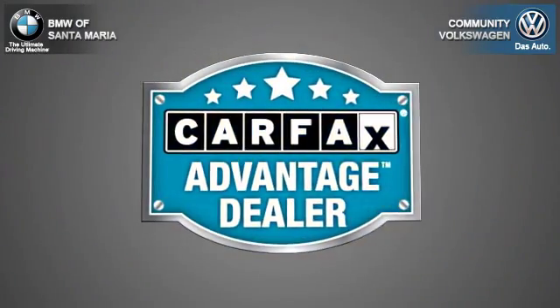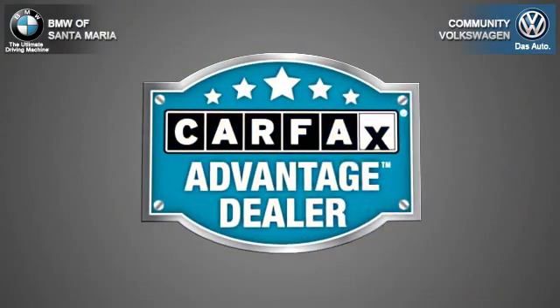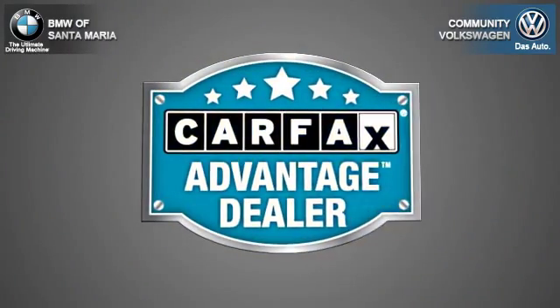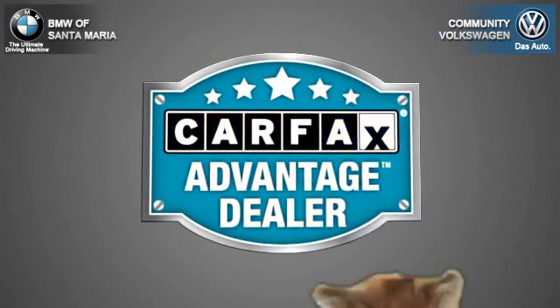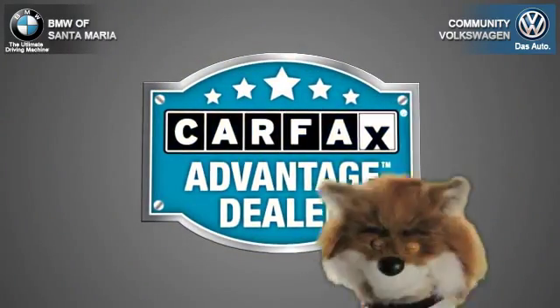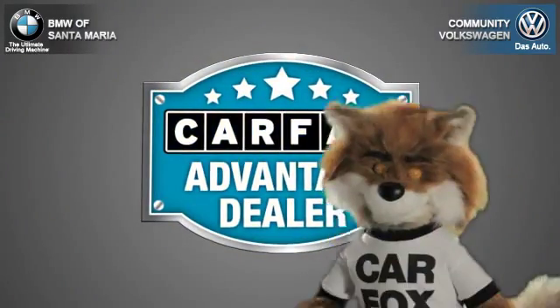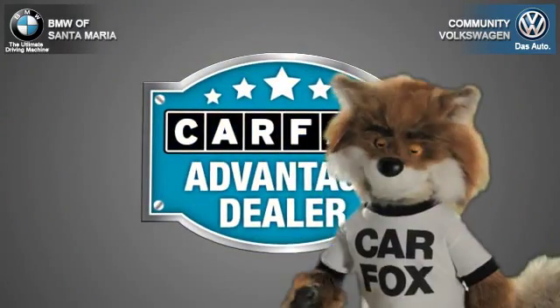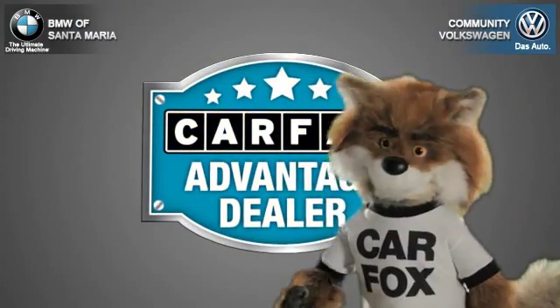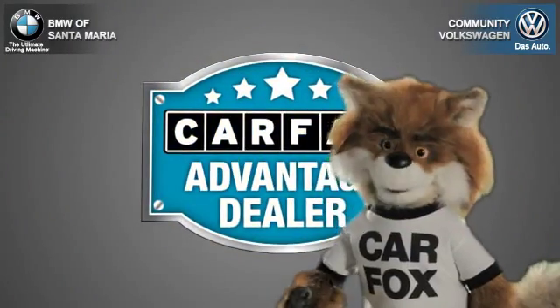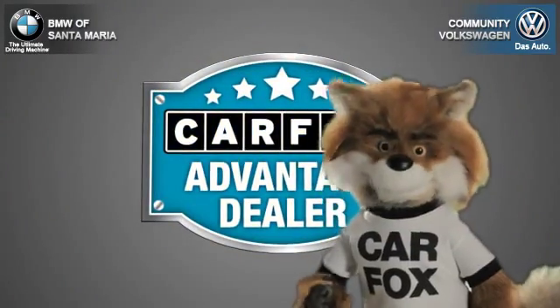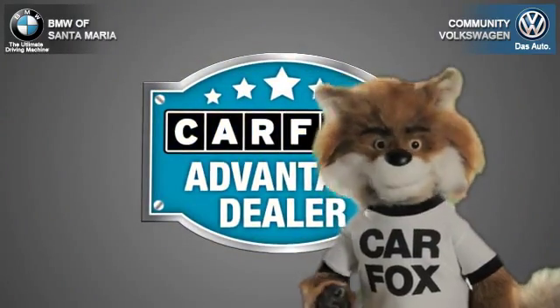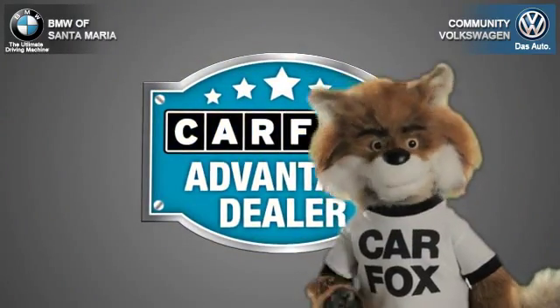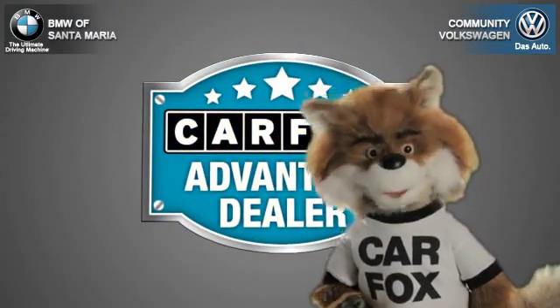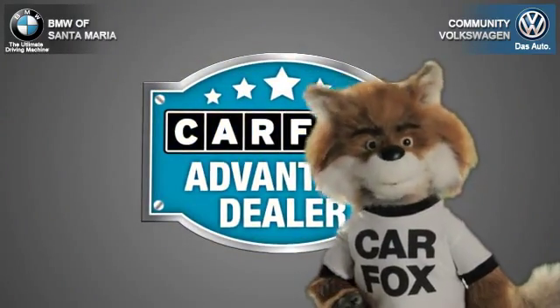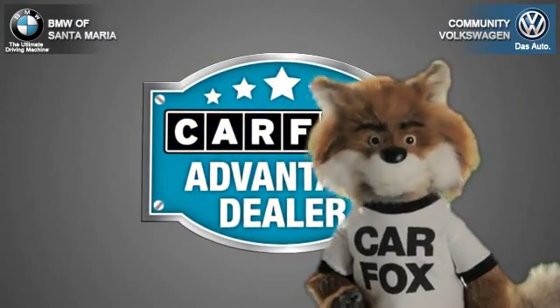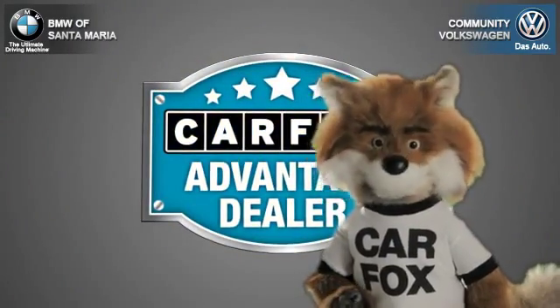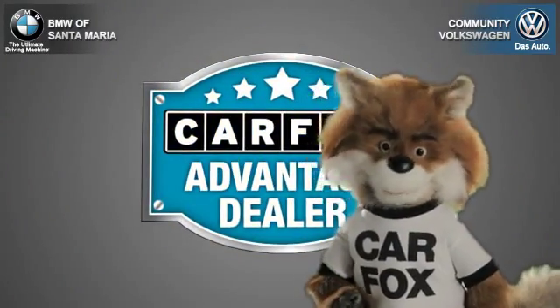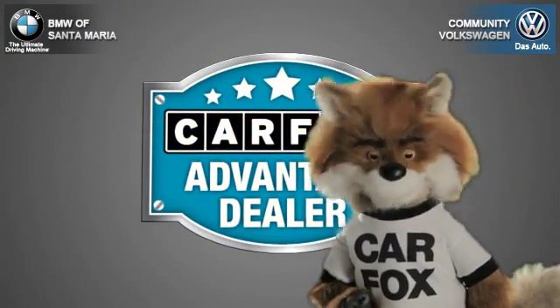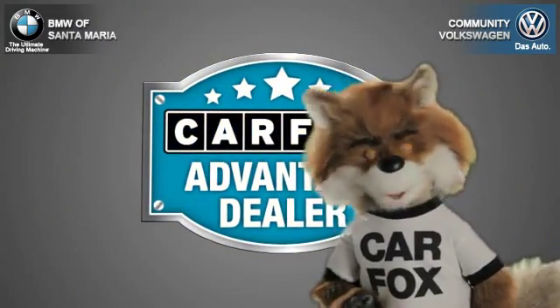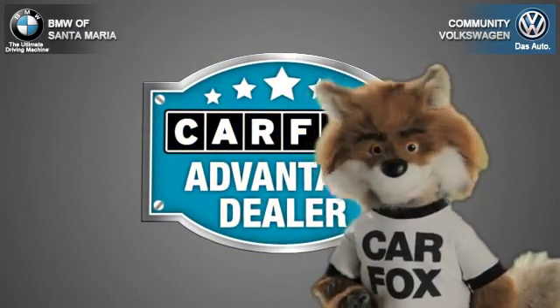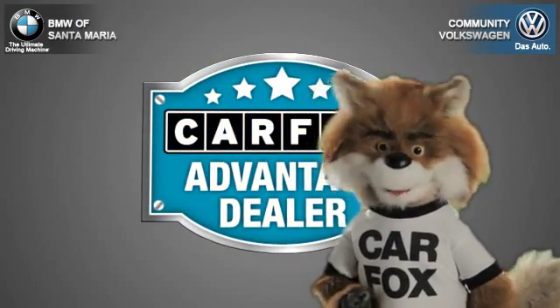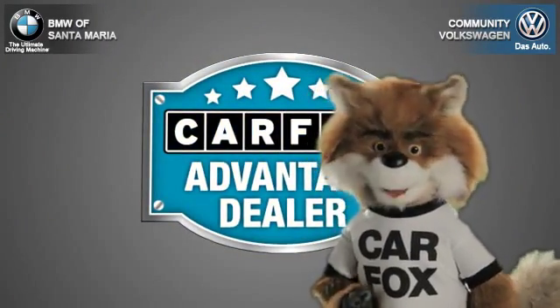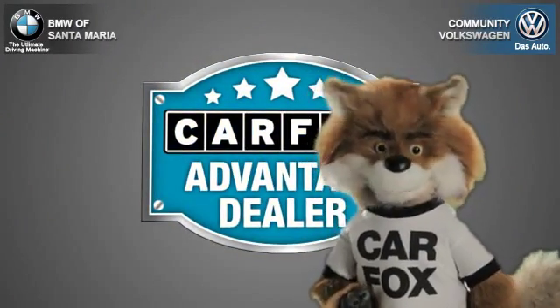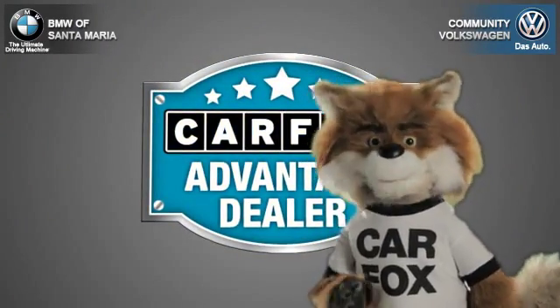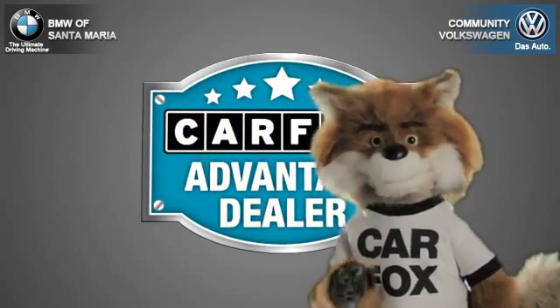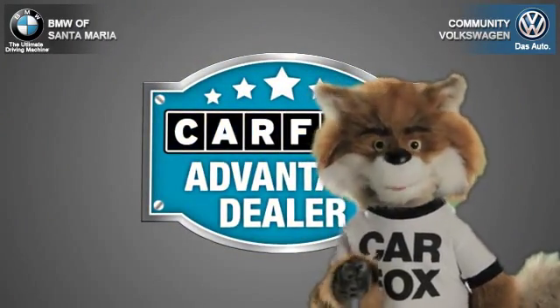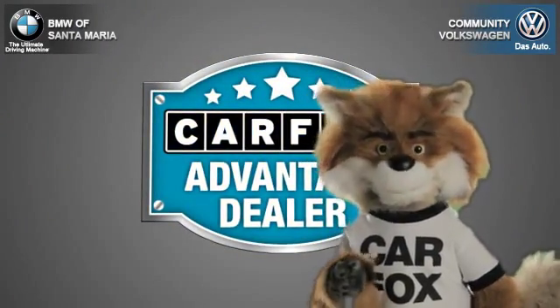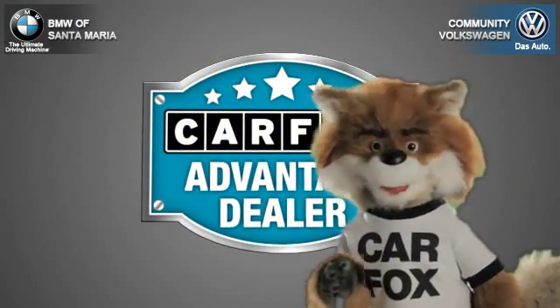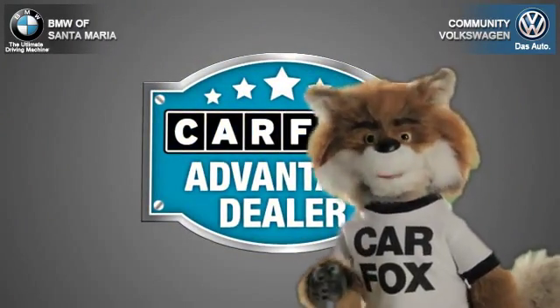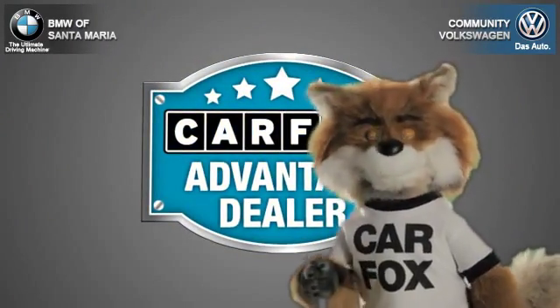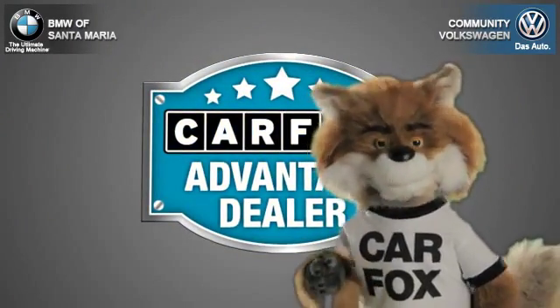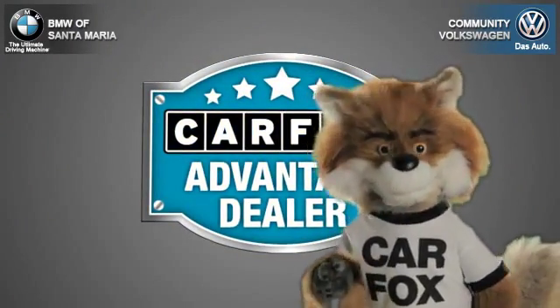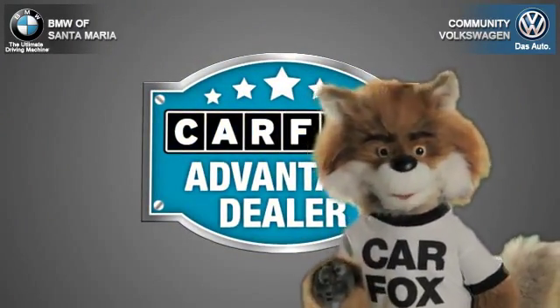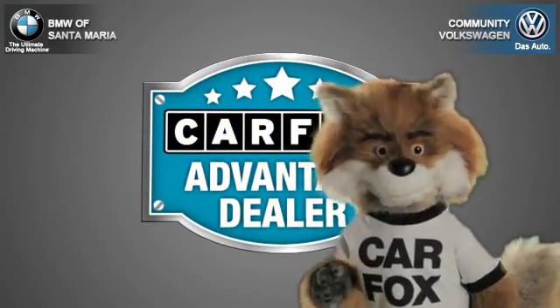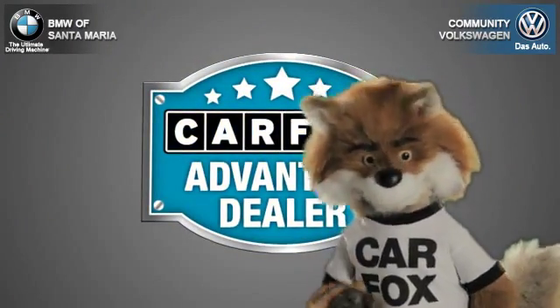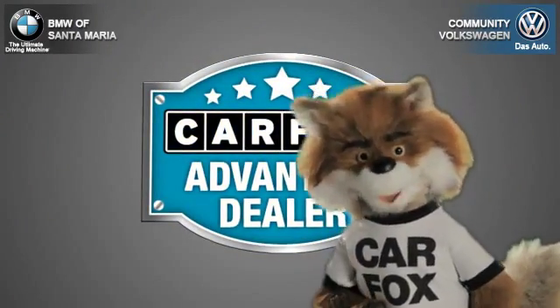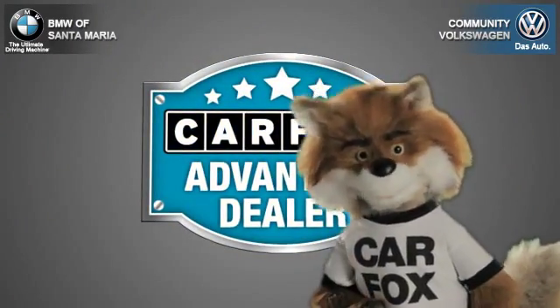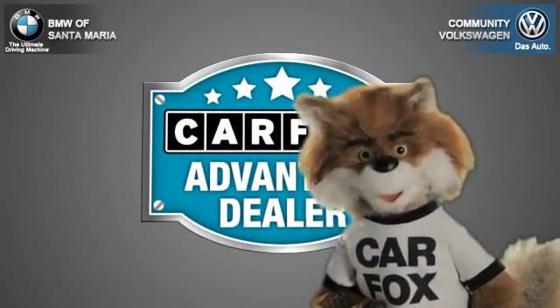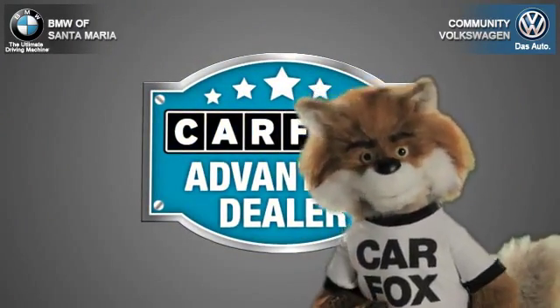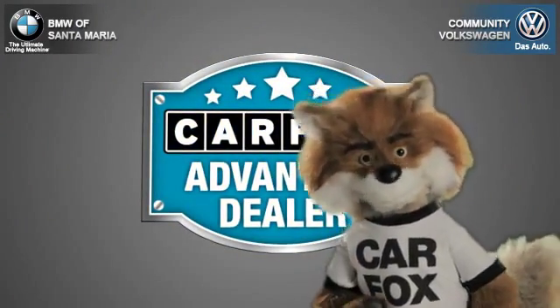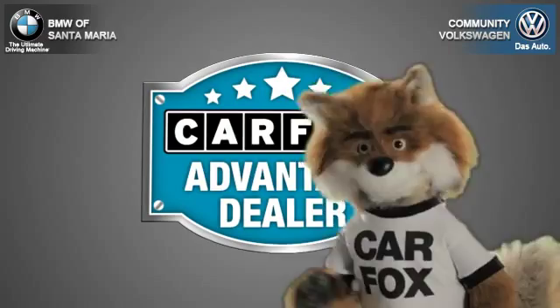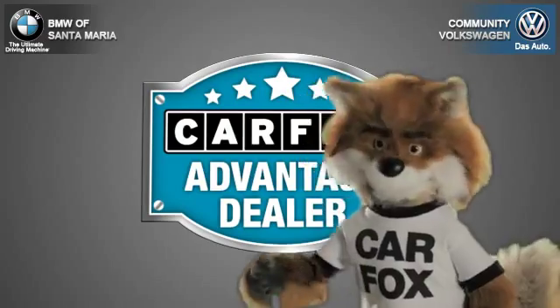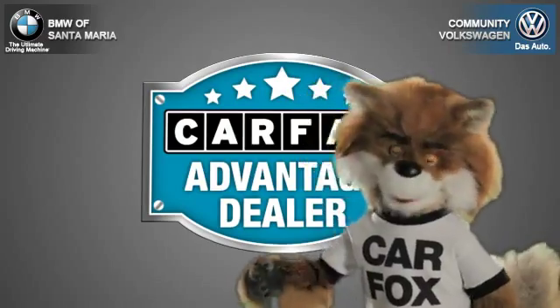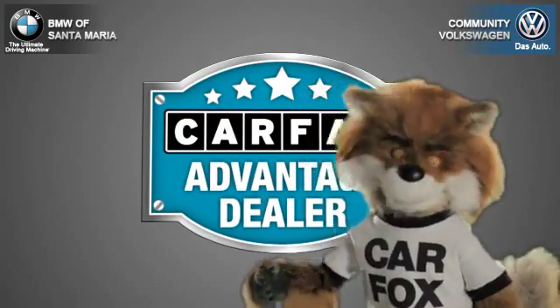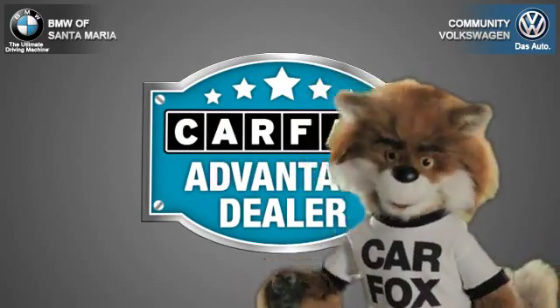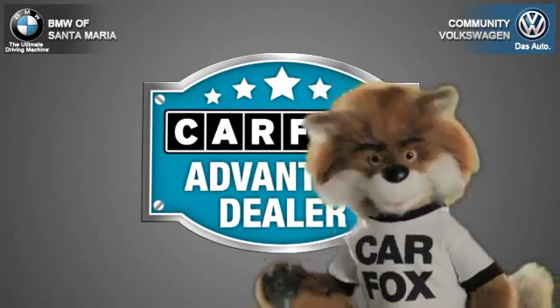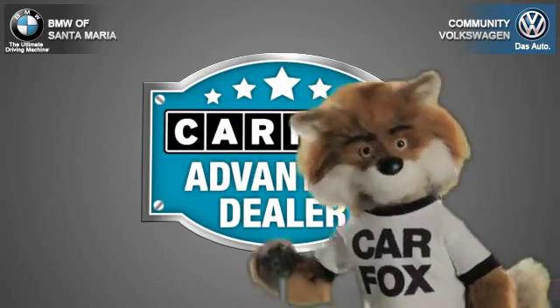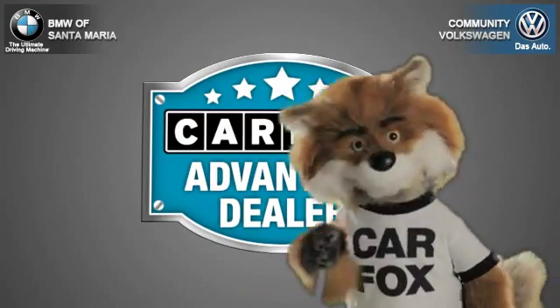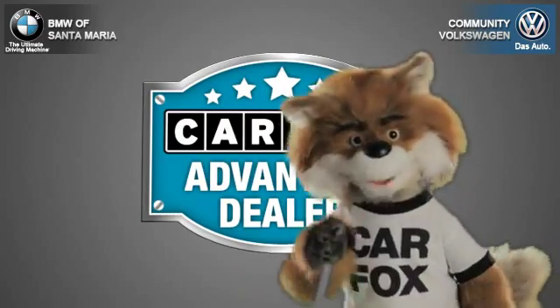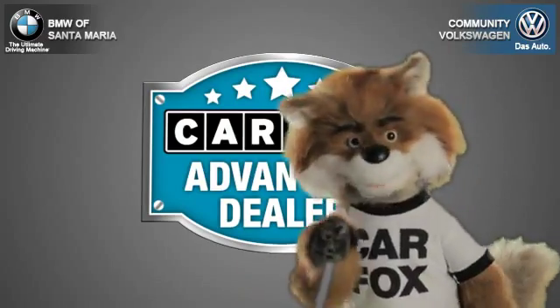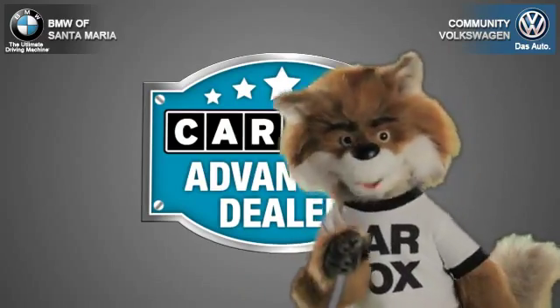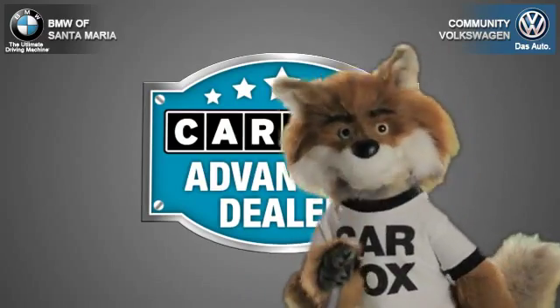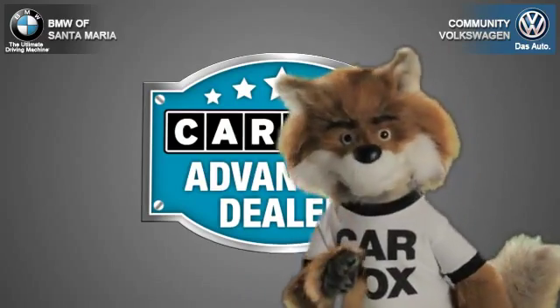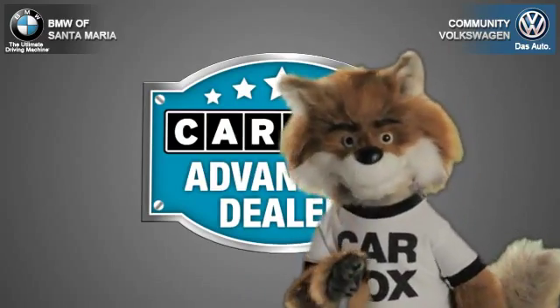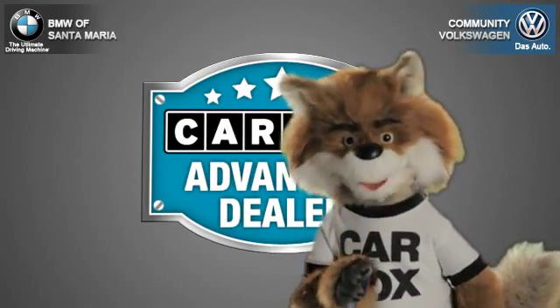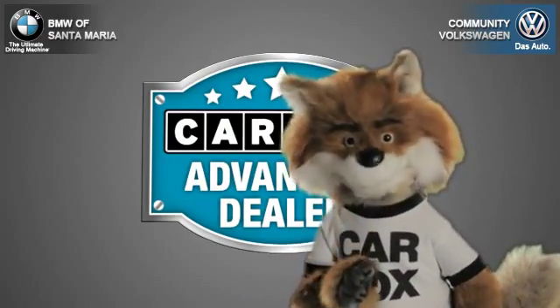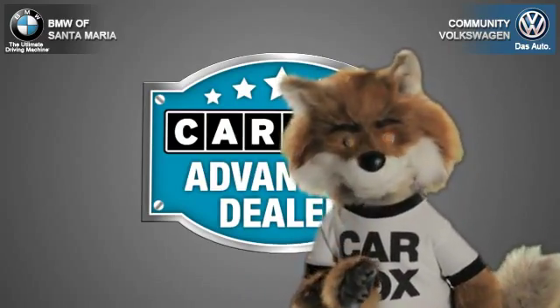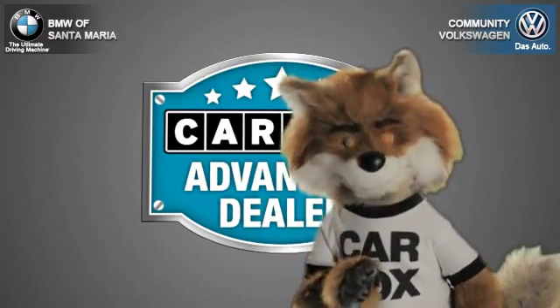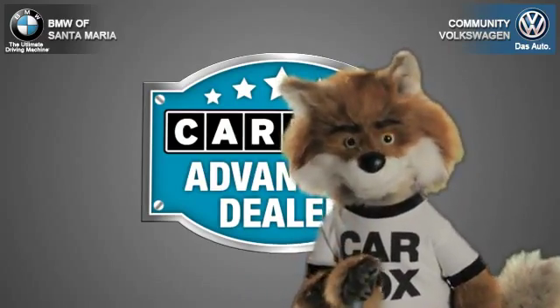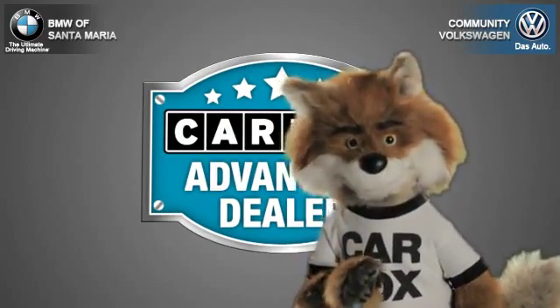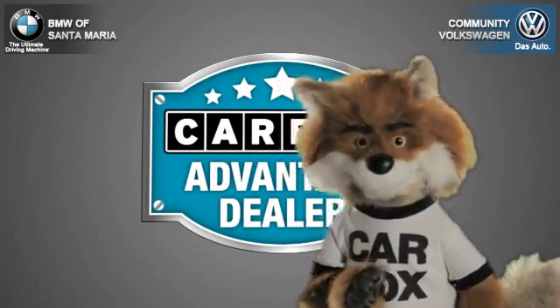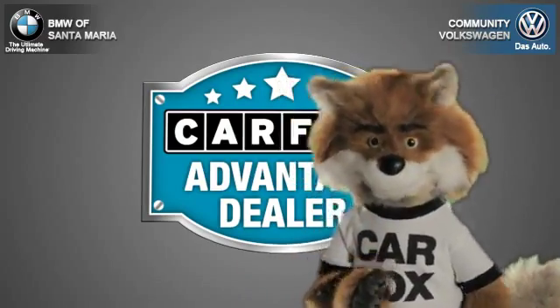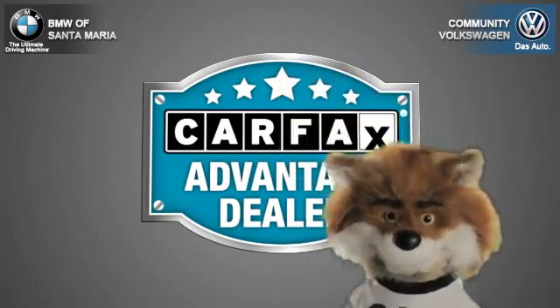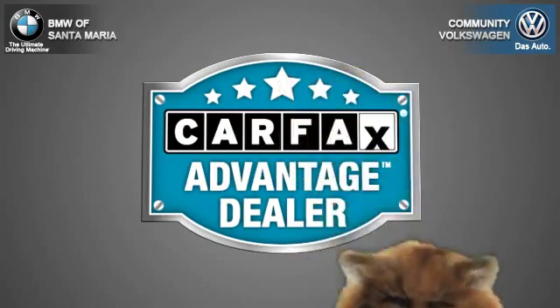Just say show me the Carfax at Community Volkswagen BMW, a Carfax Advantage dealer.